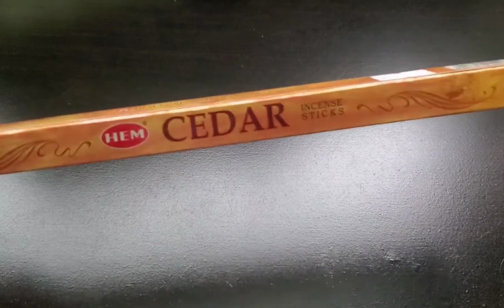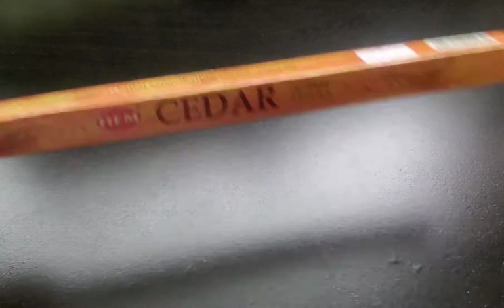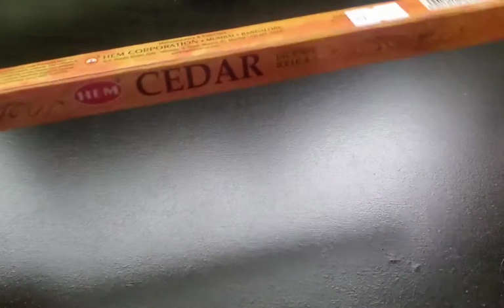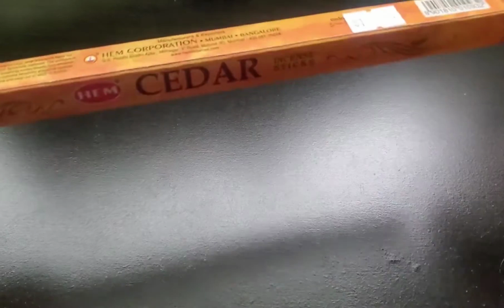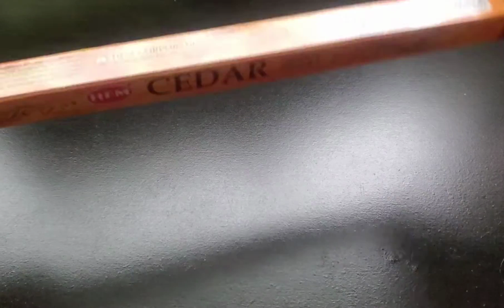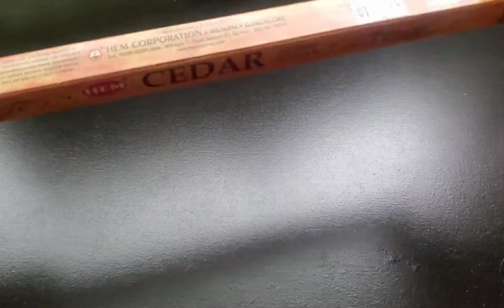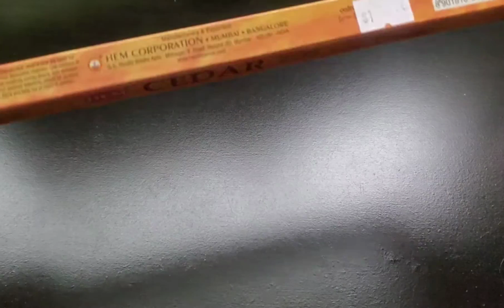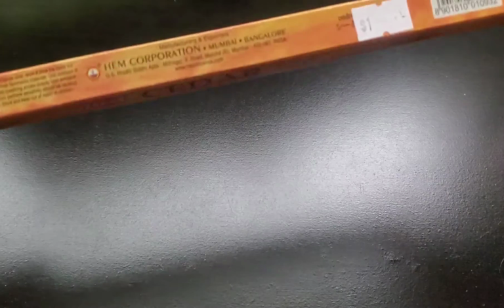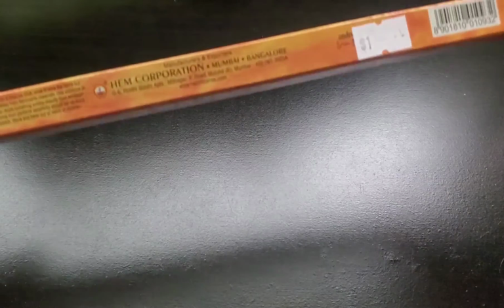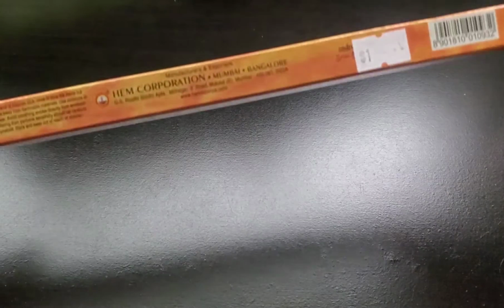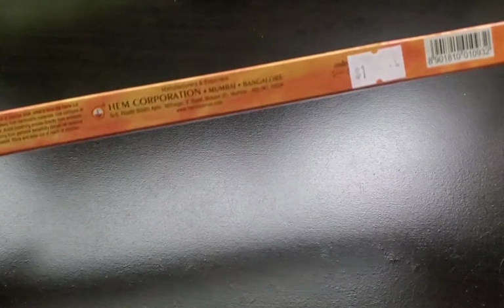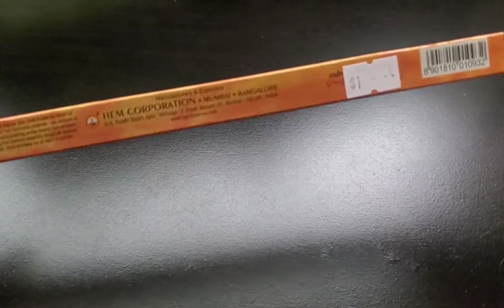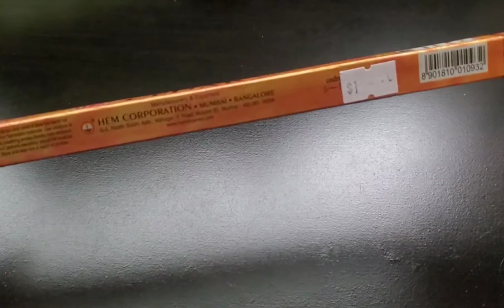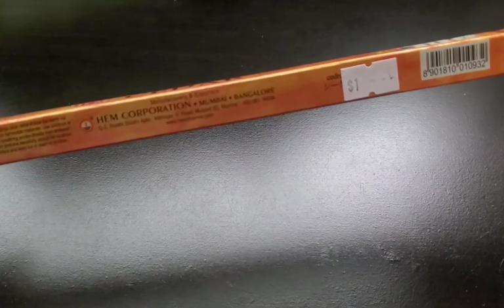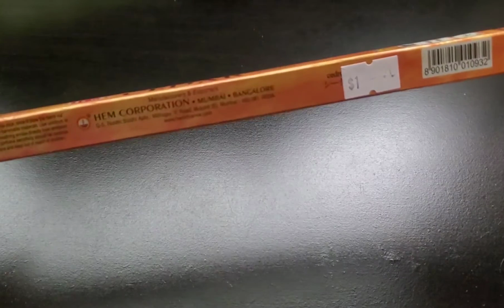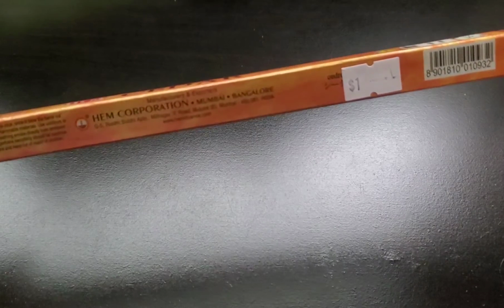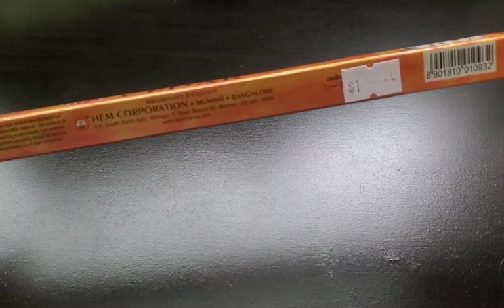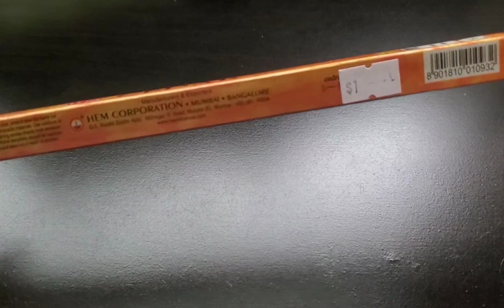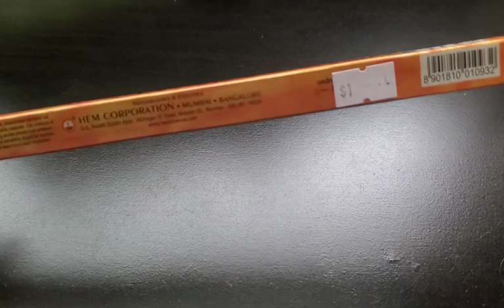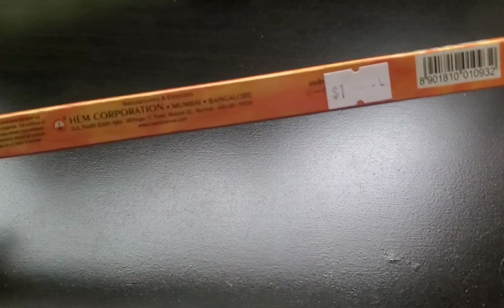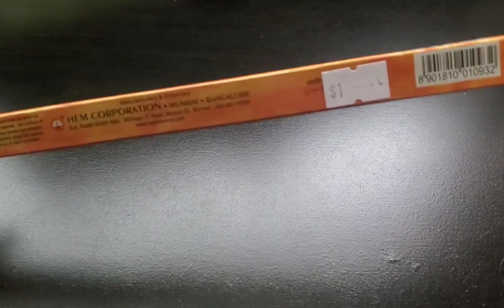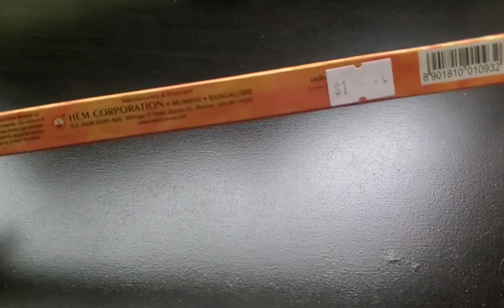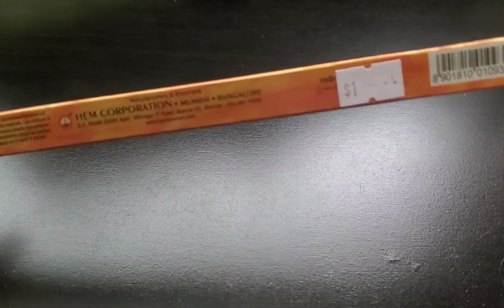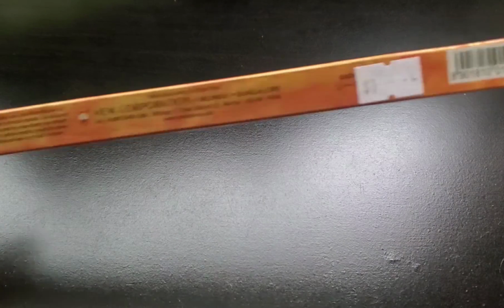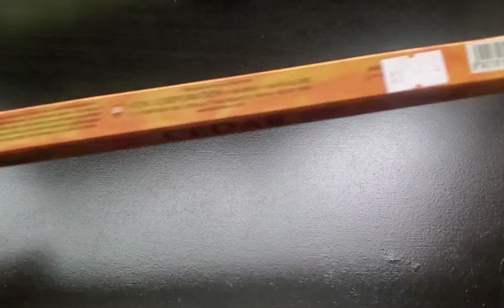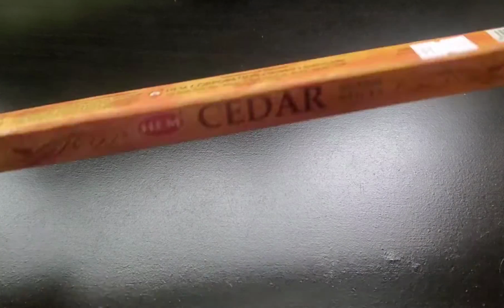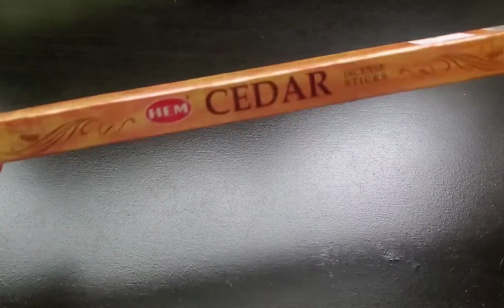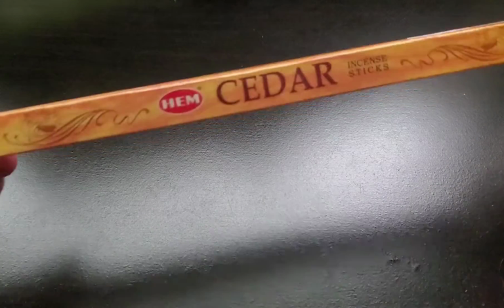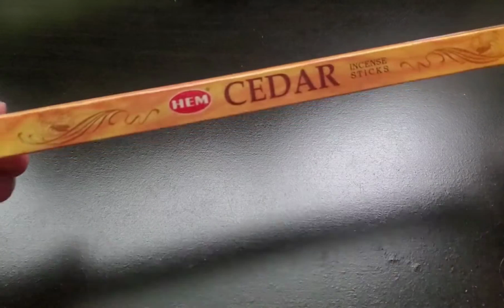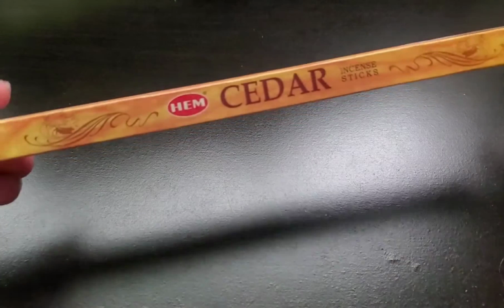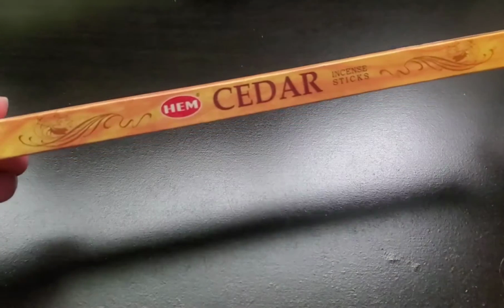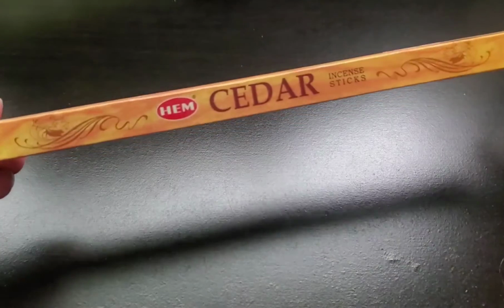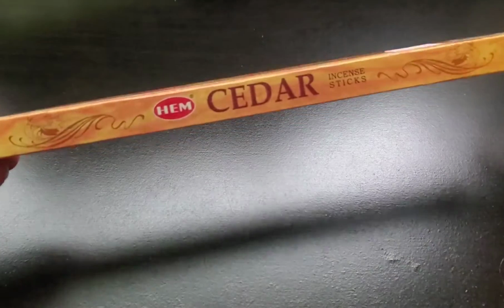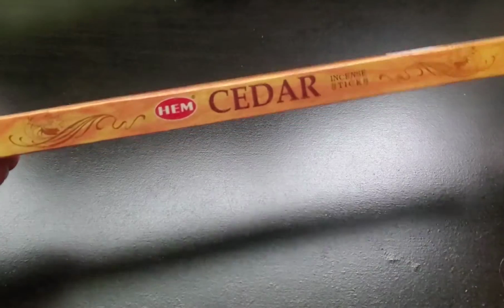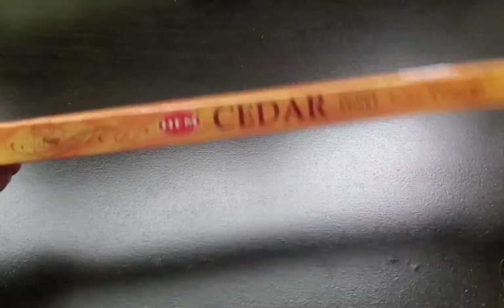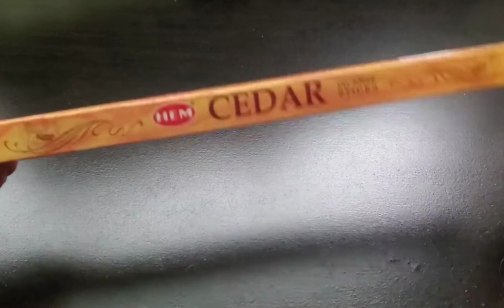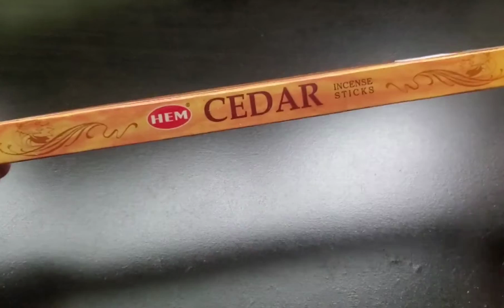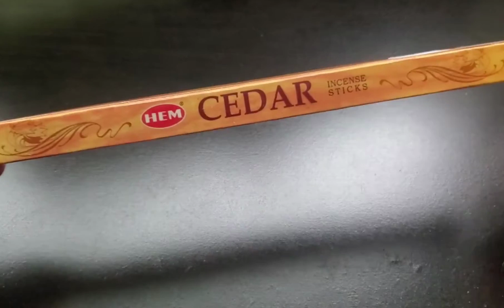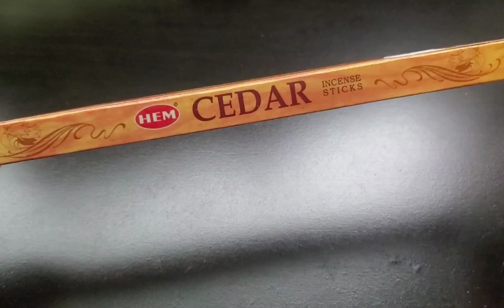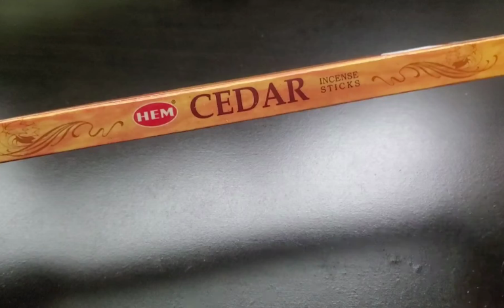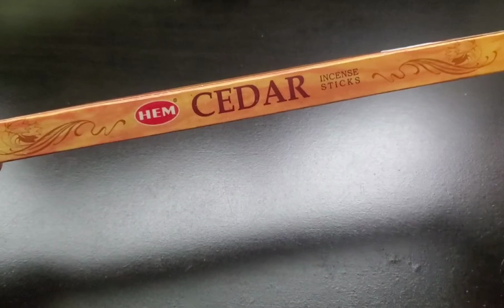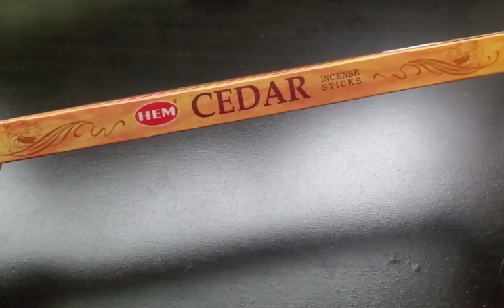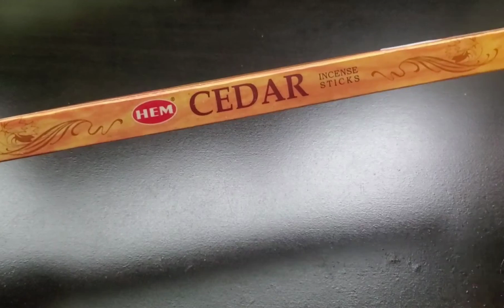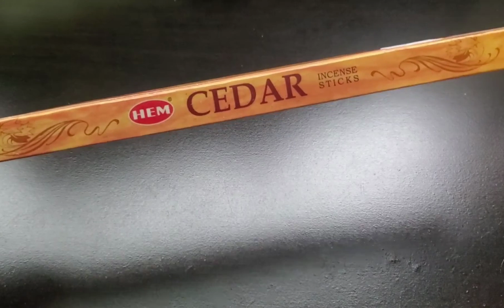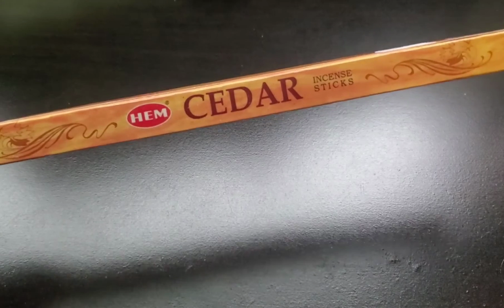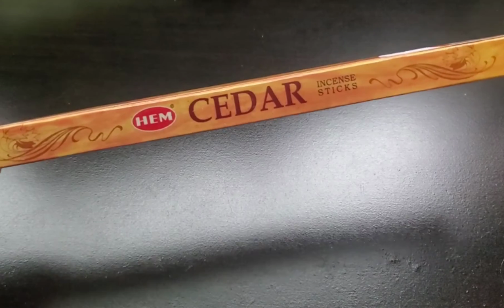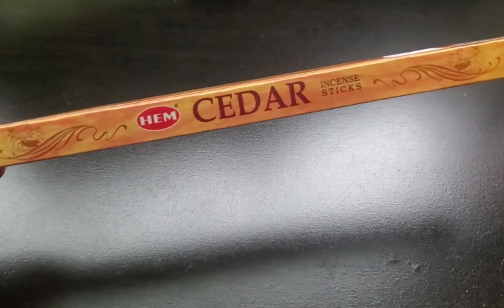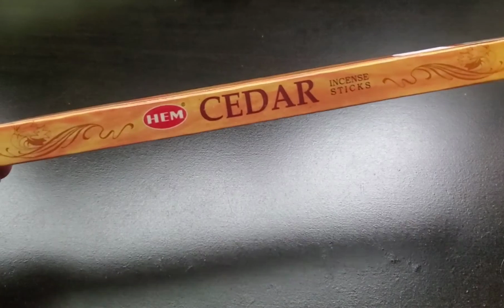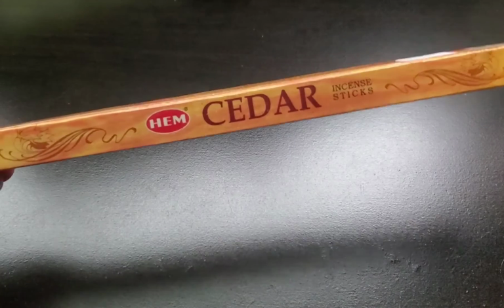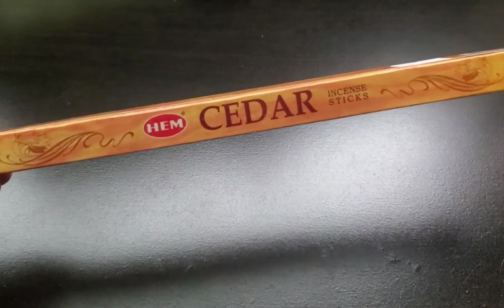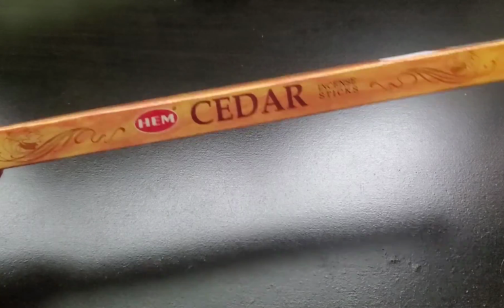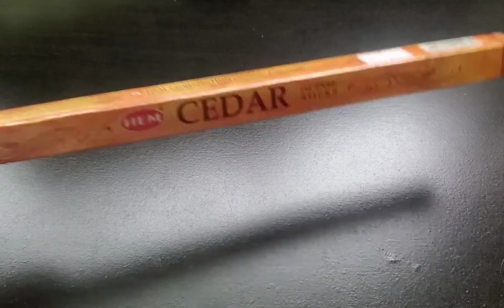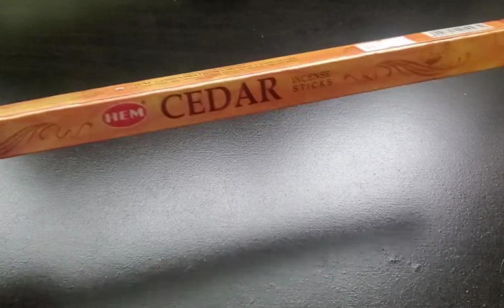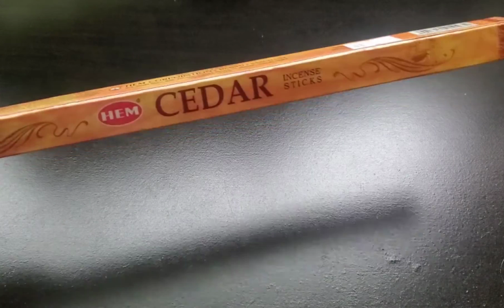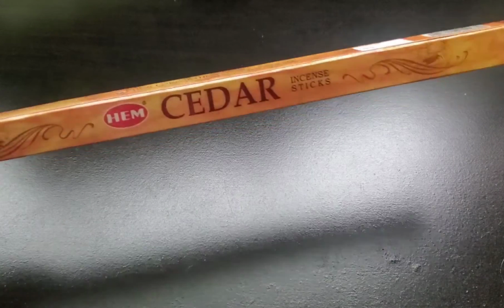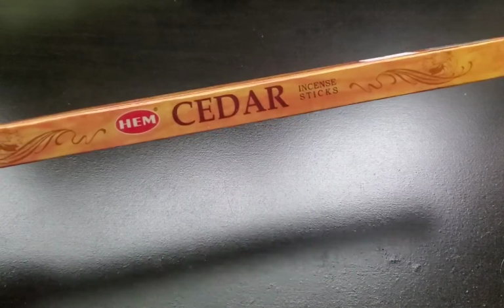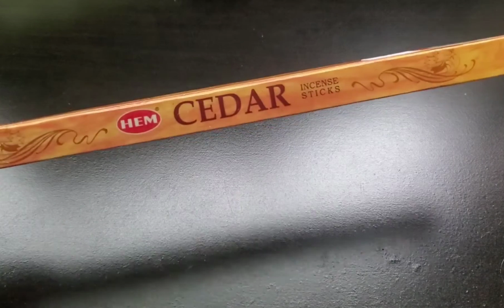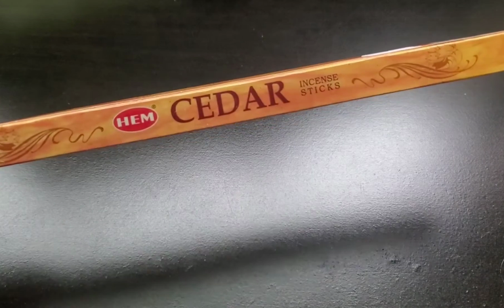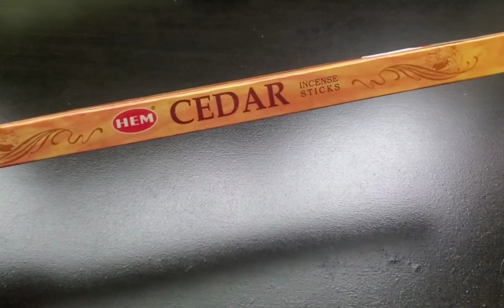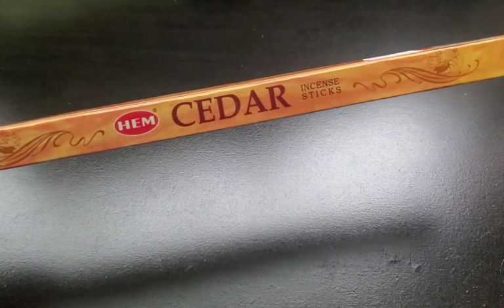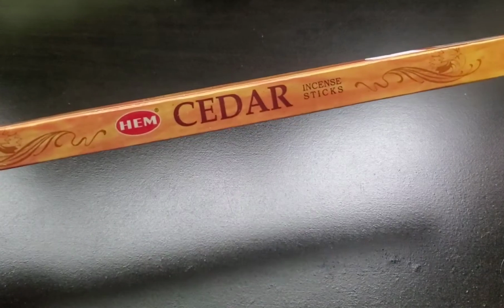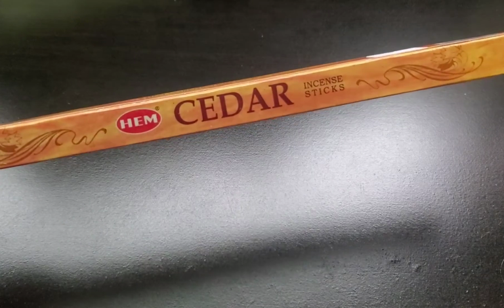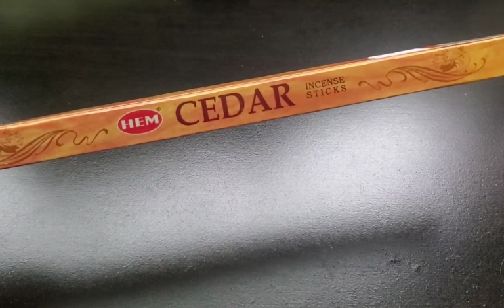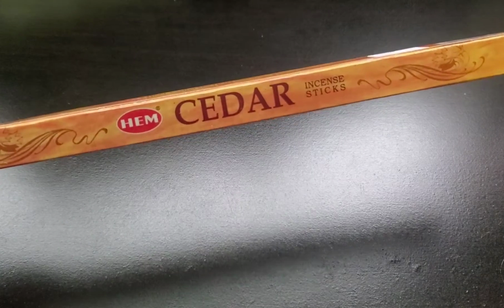I paid — I think it was just $1. So I only paid $1 for this pack of eight cedar incense.